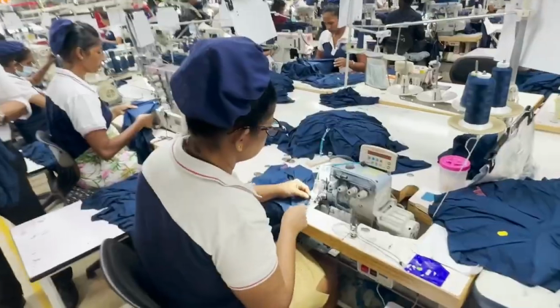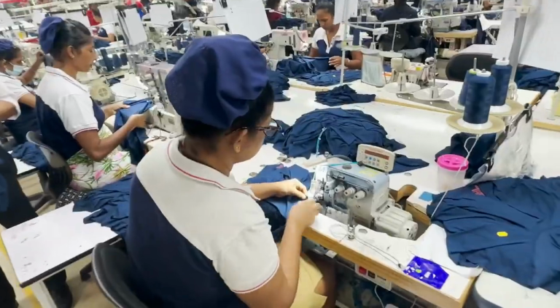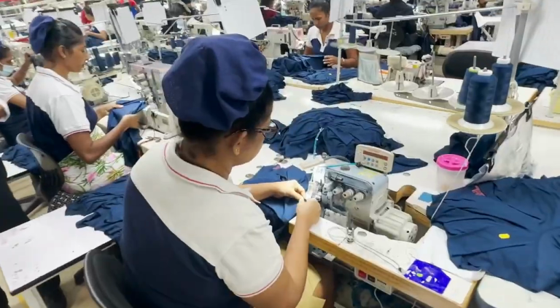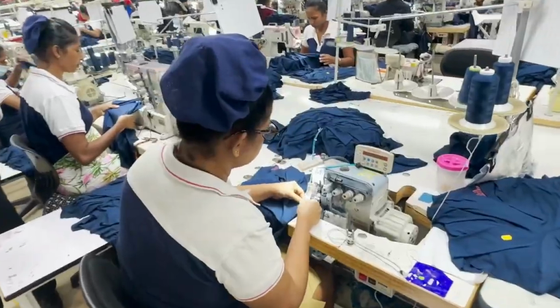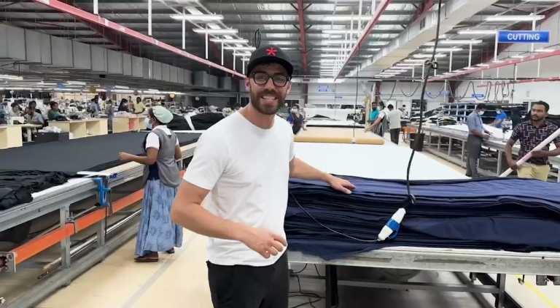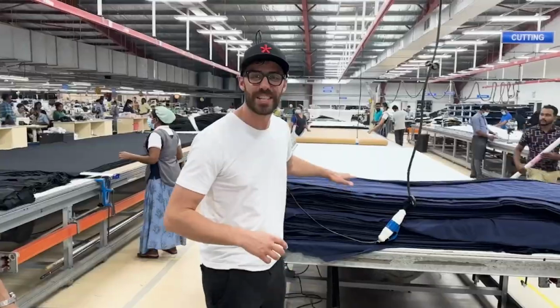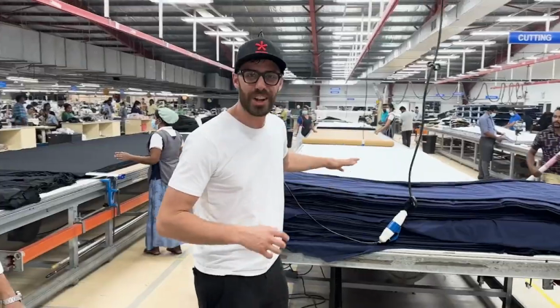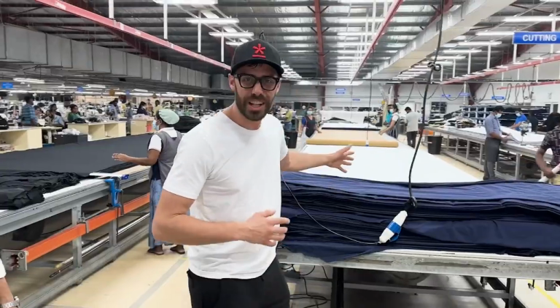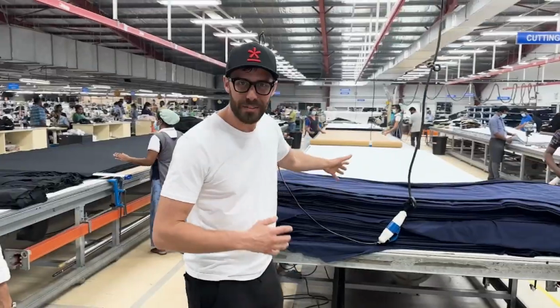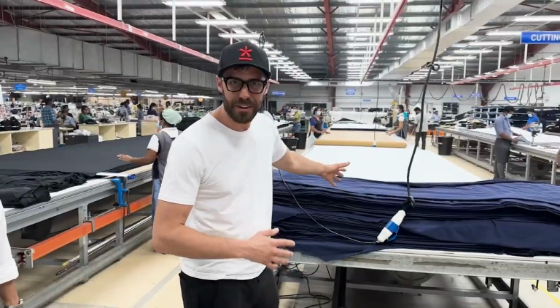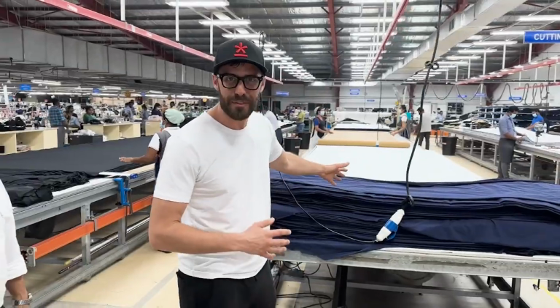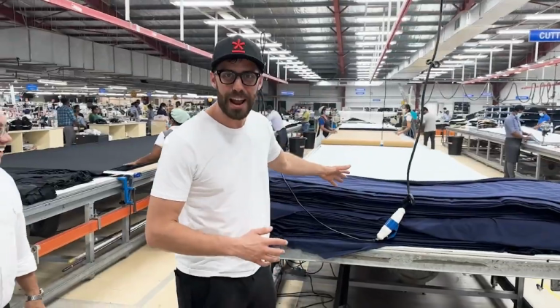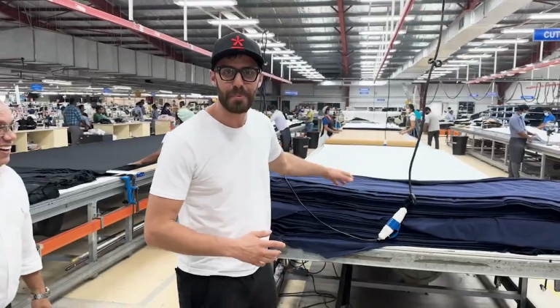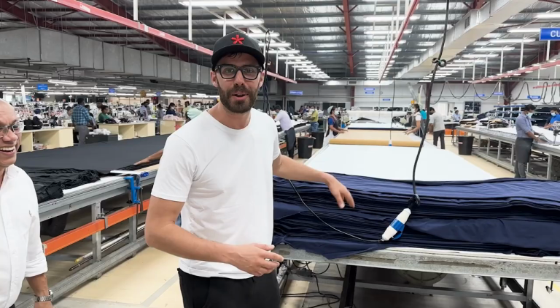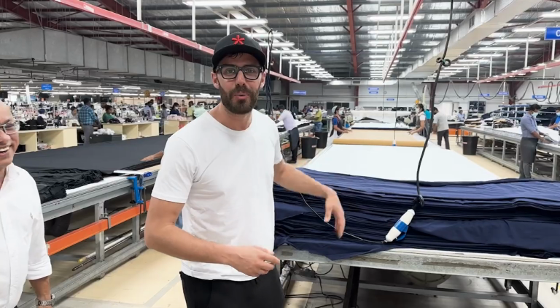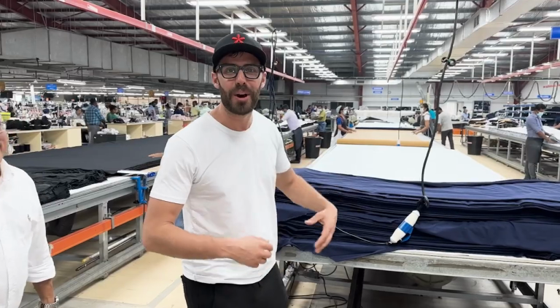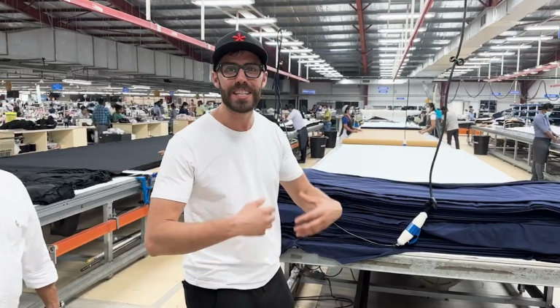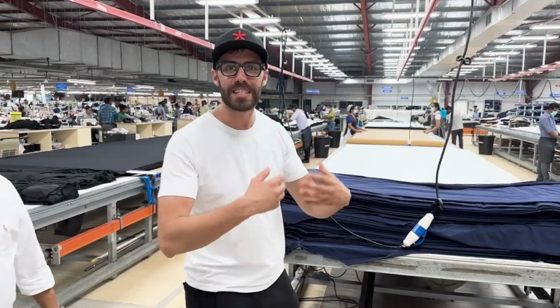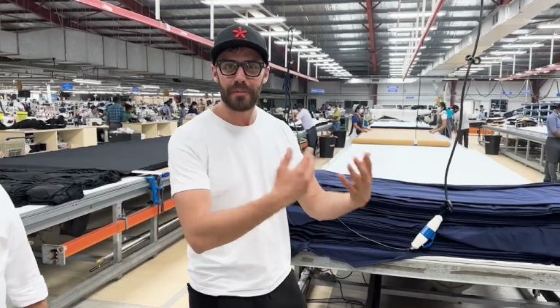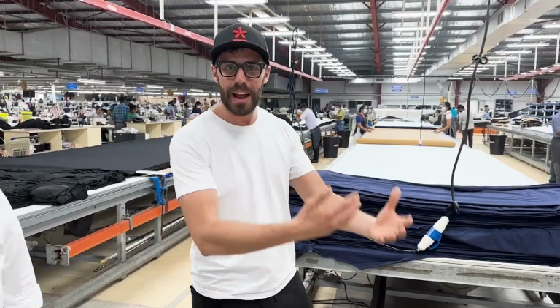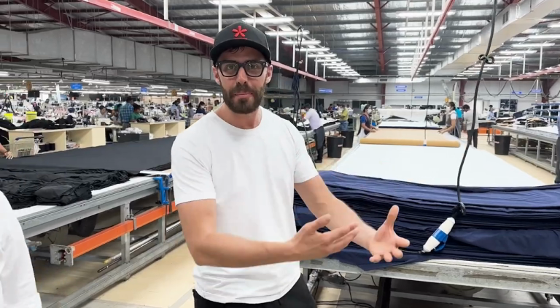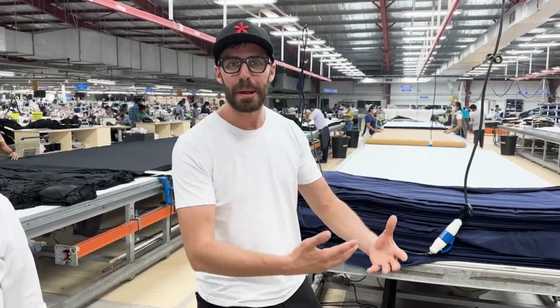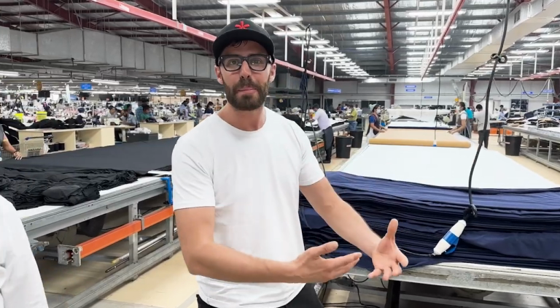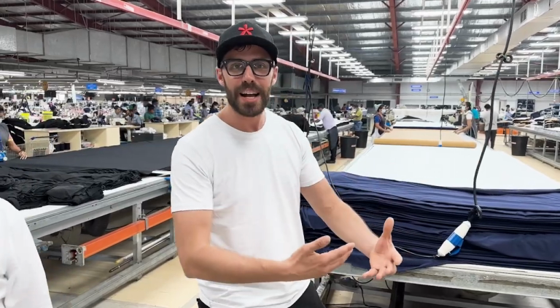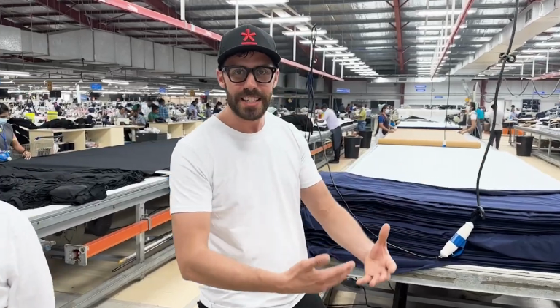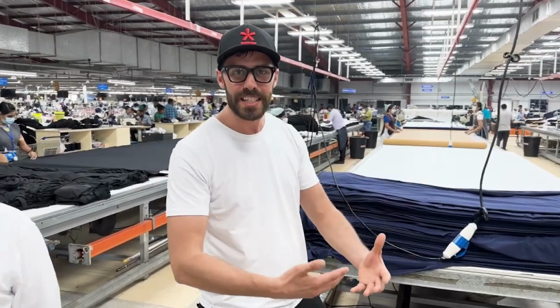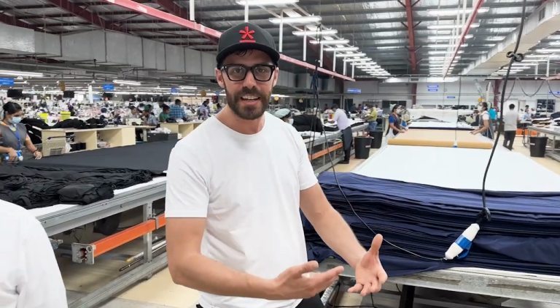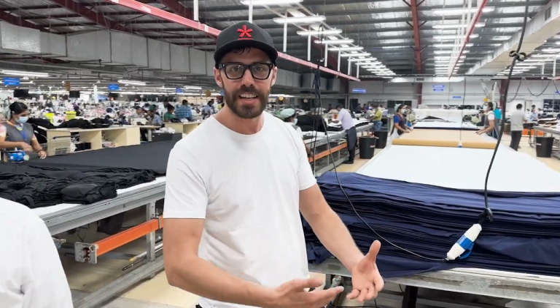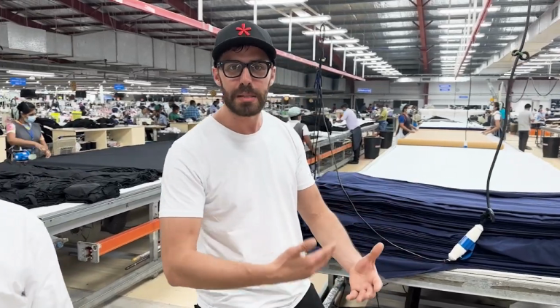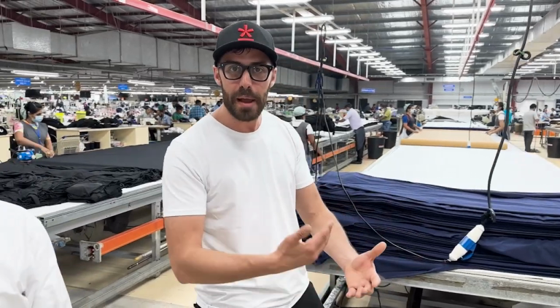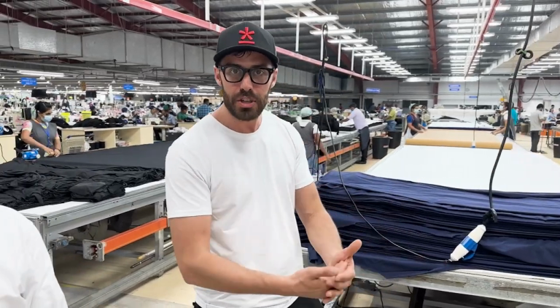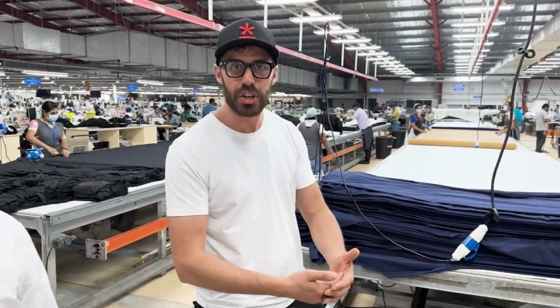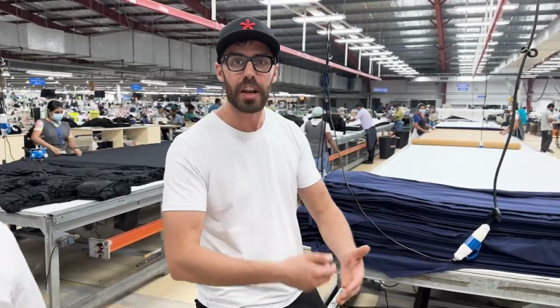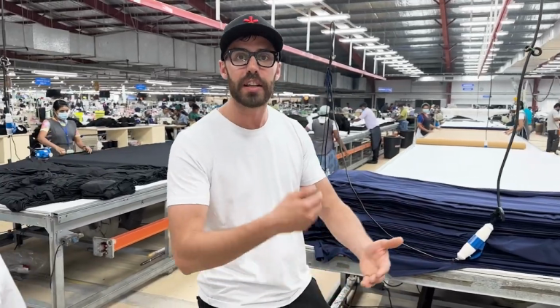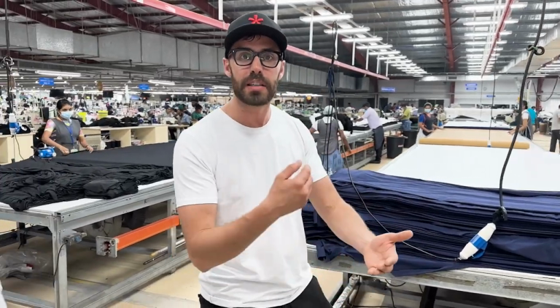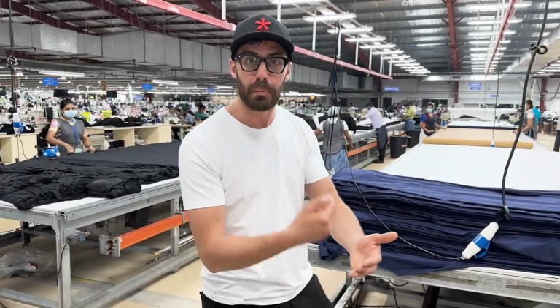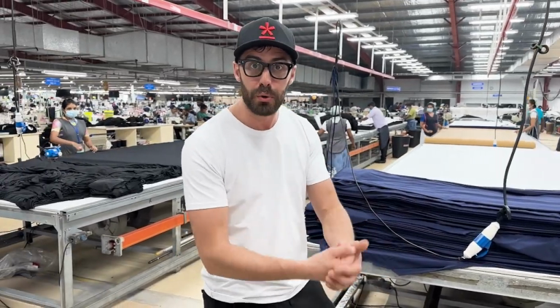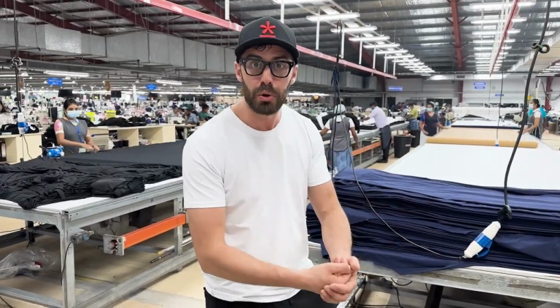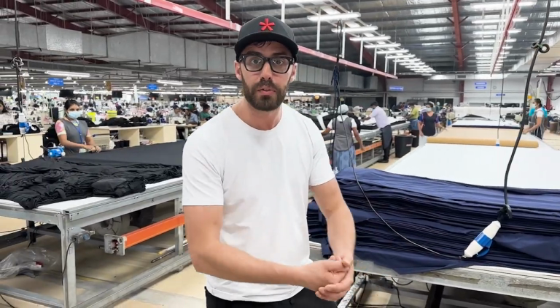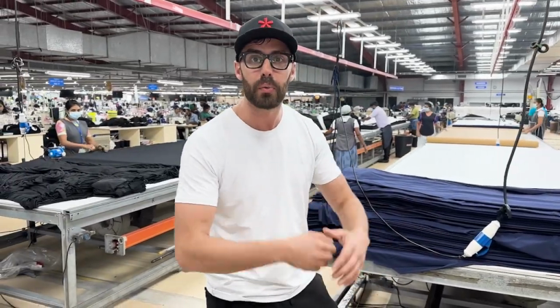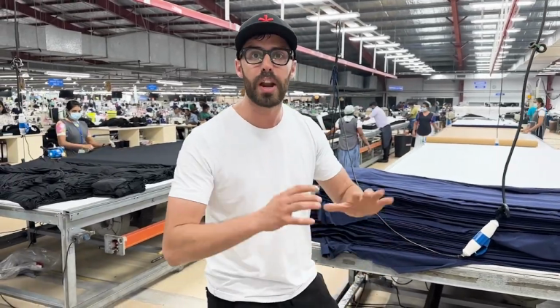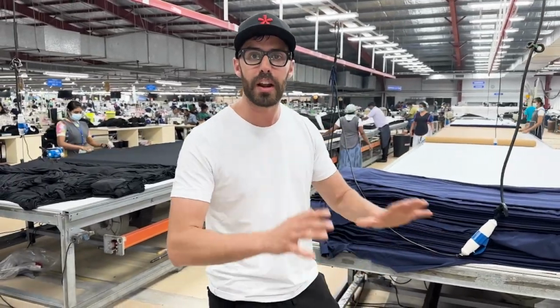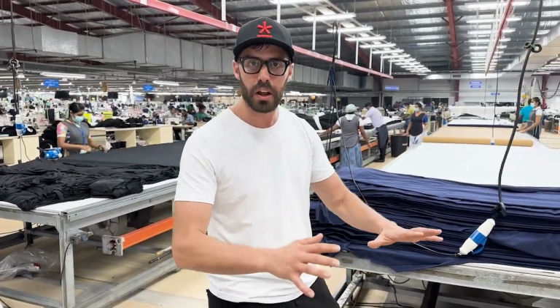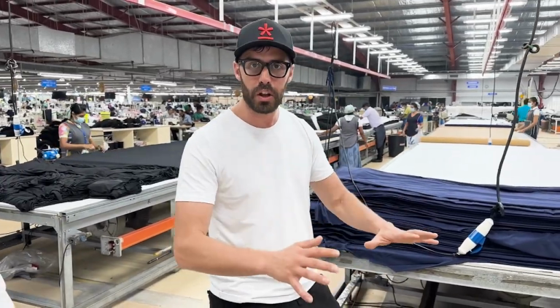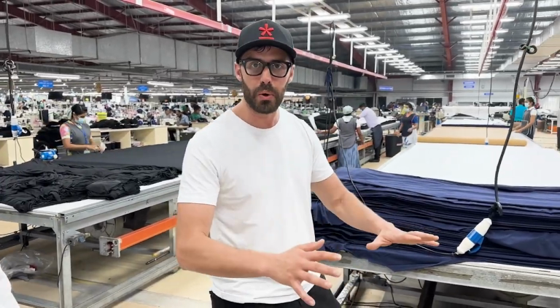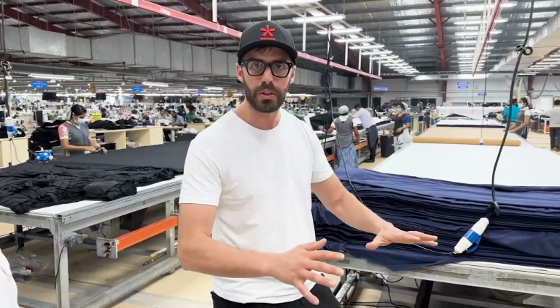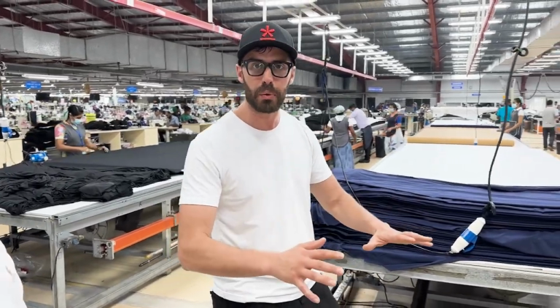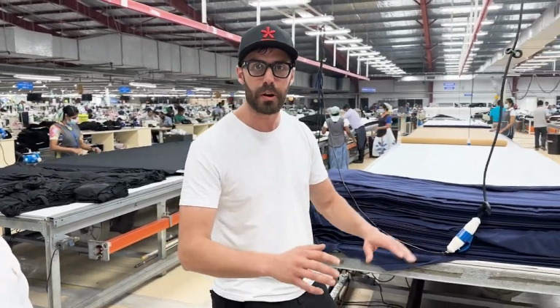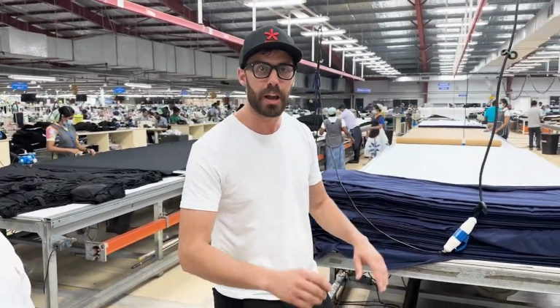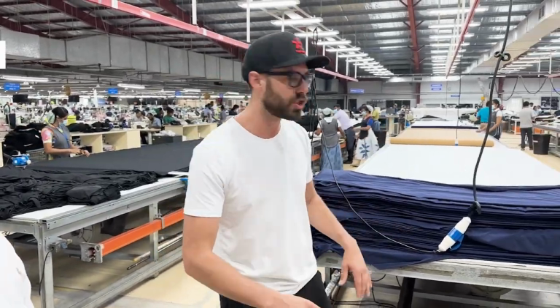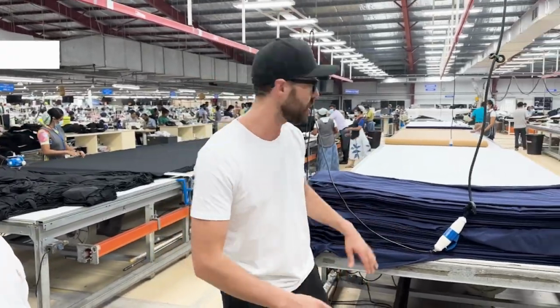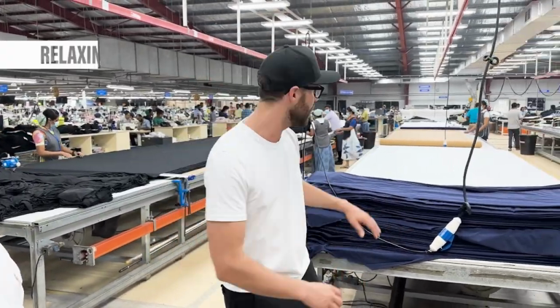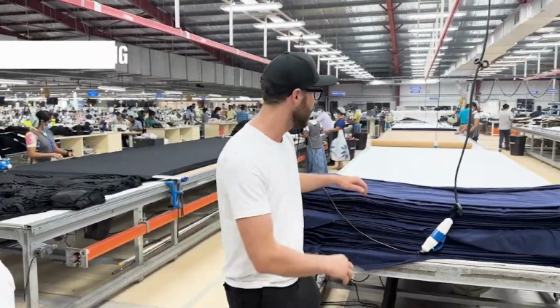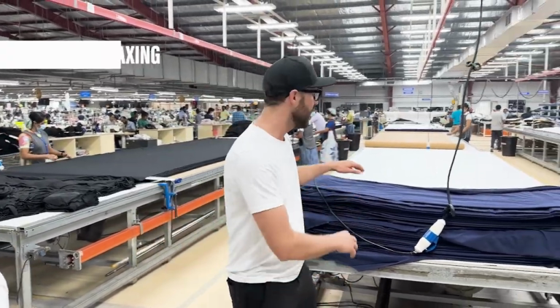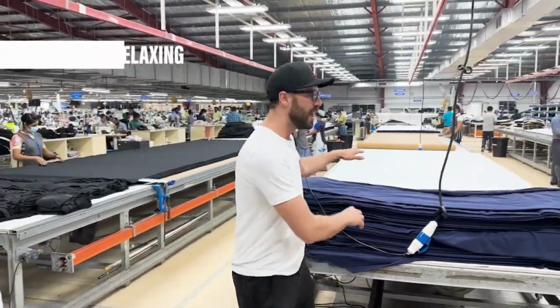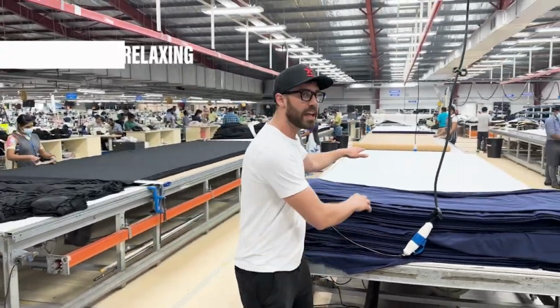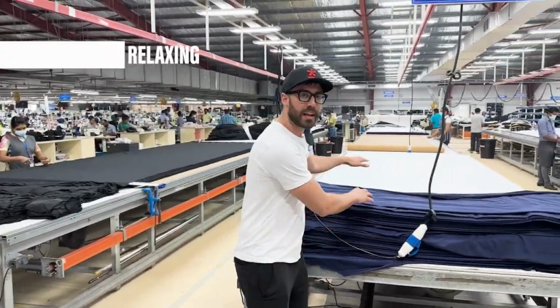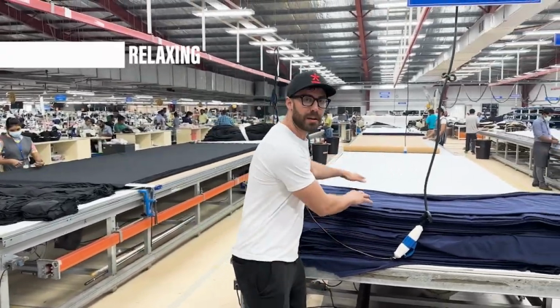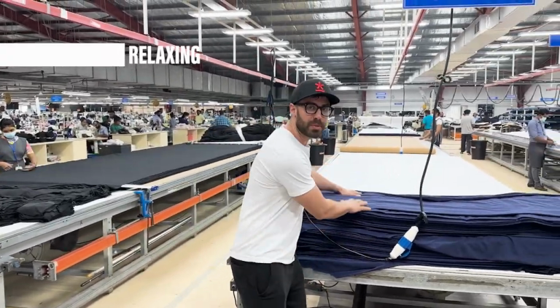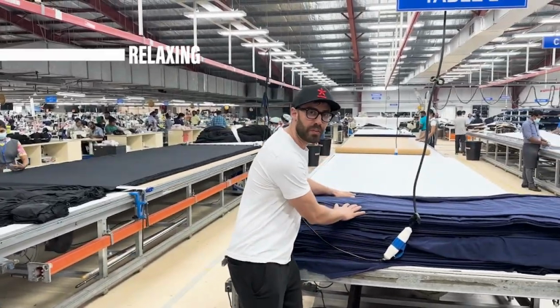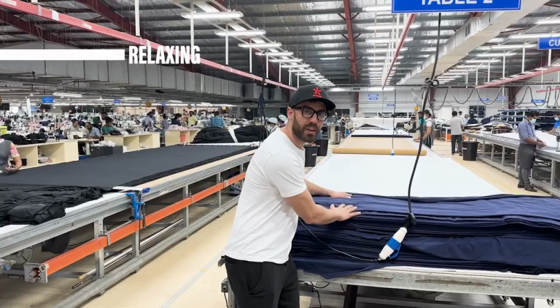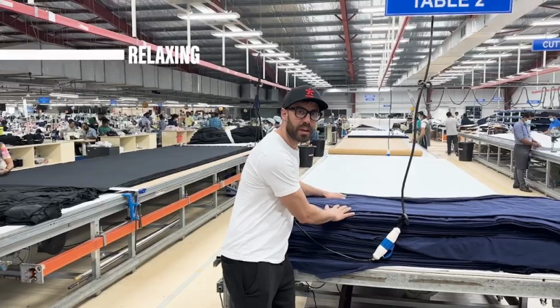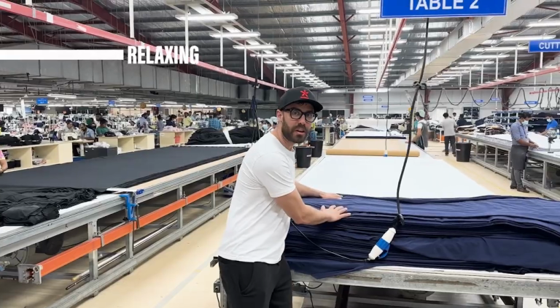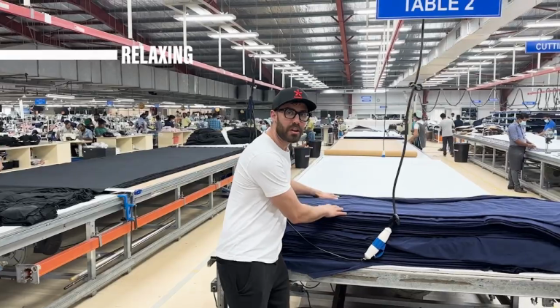So this is all of our fabric. Once the fabric passes an inspection and it's approved and ready to go into production, it comes over here.